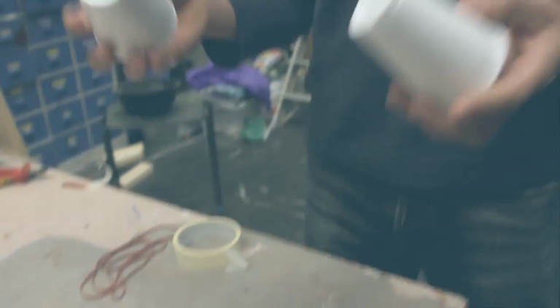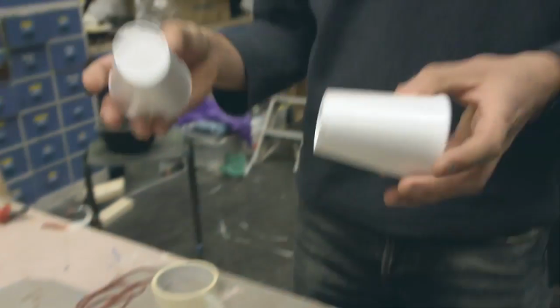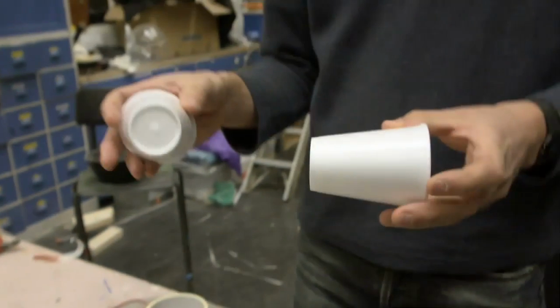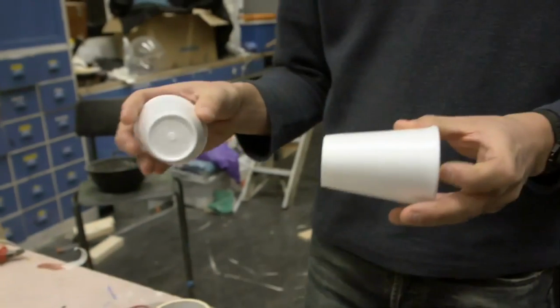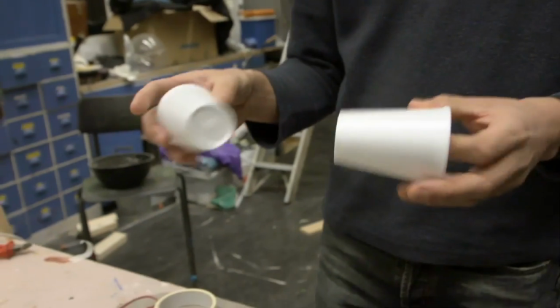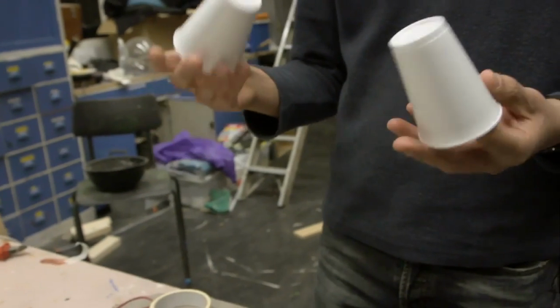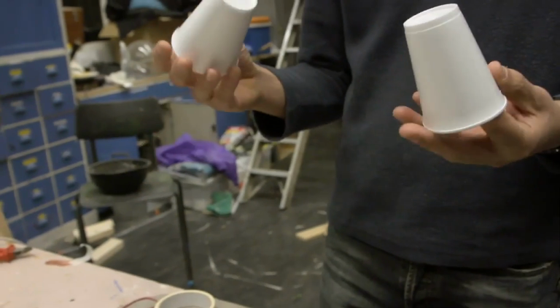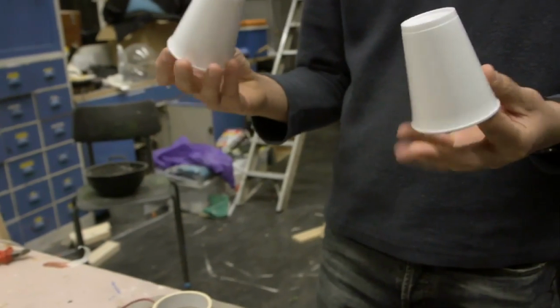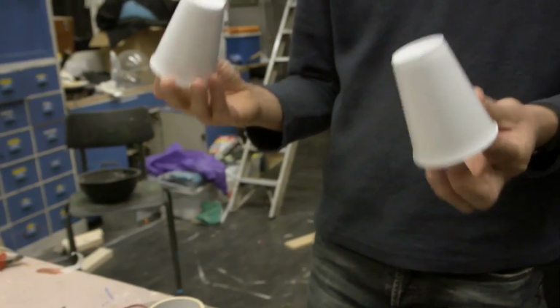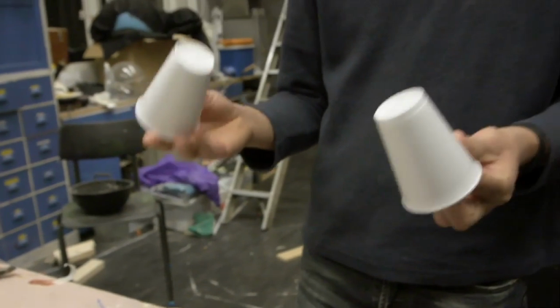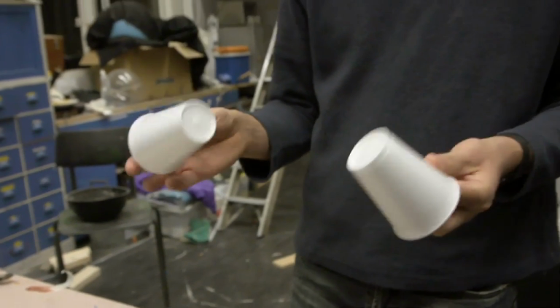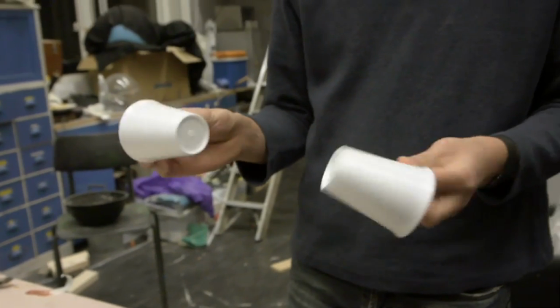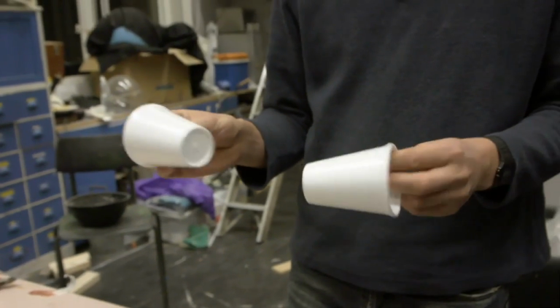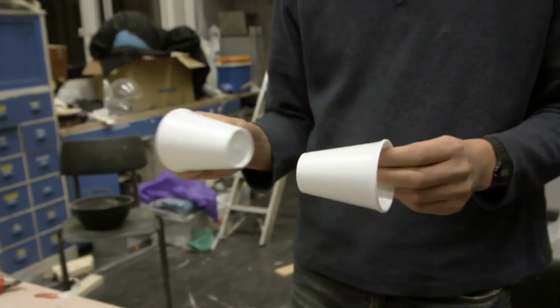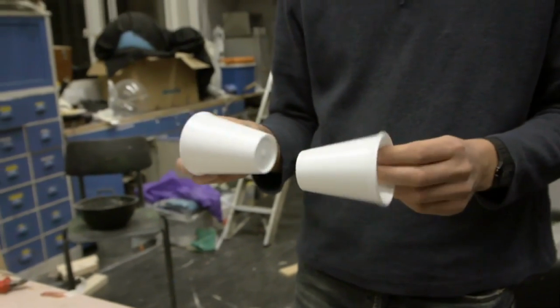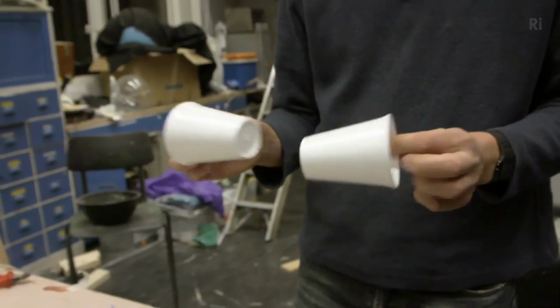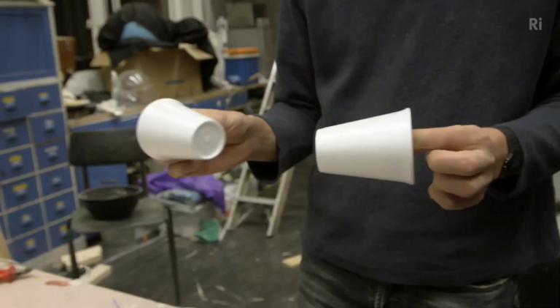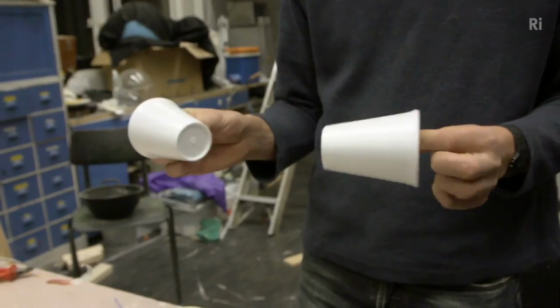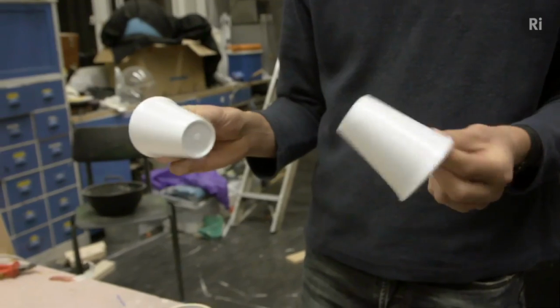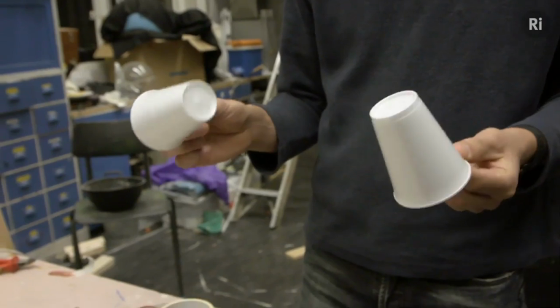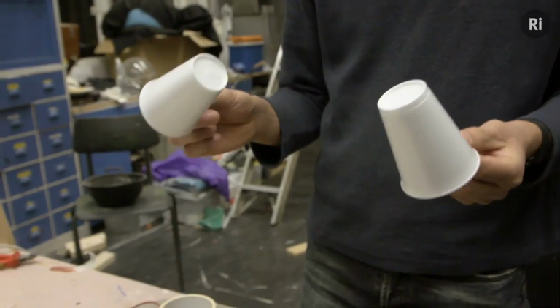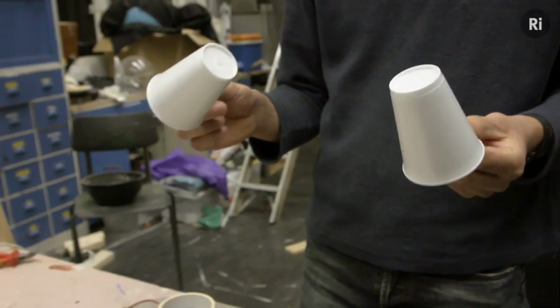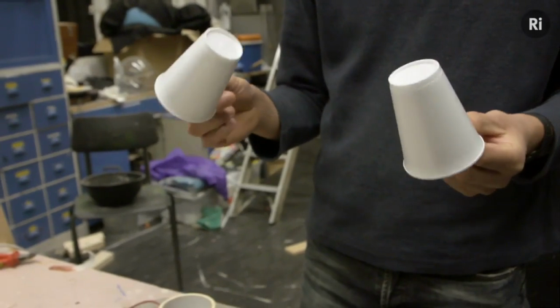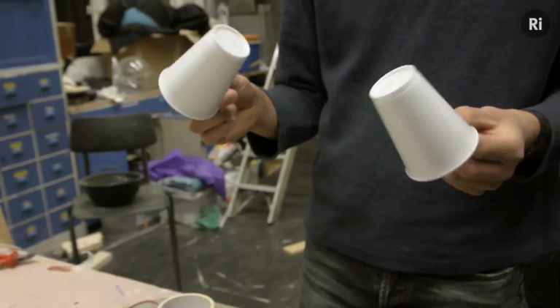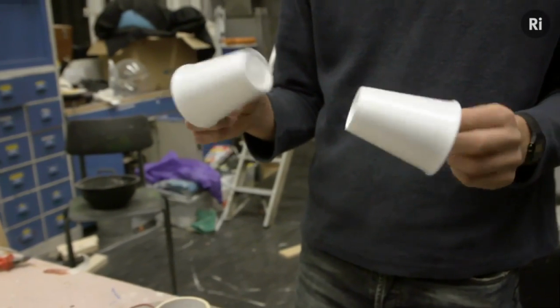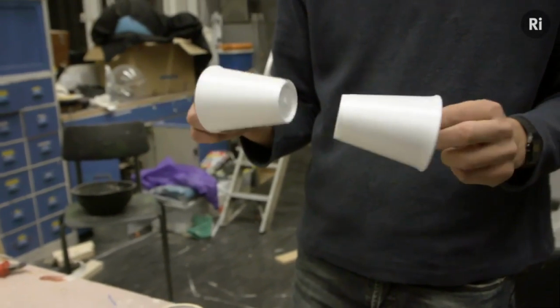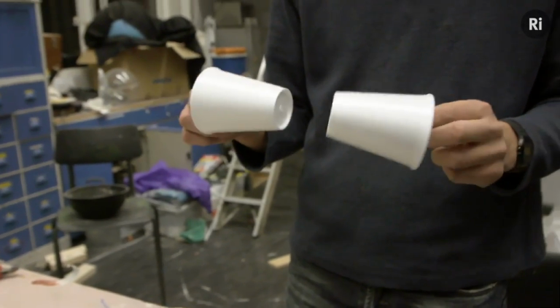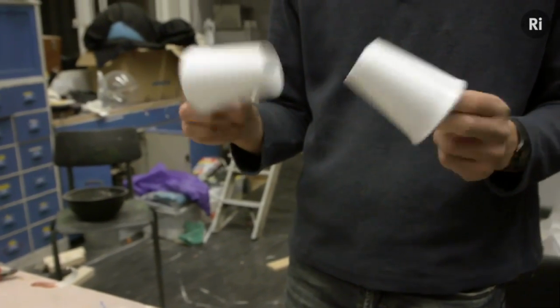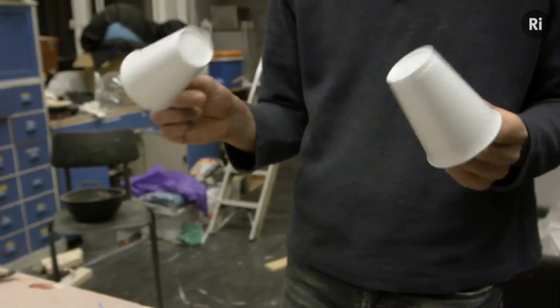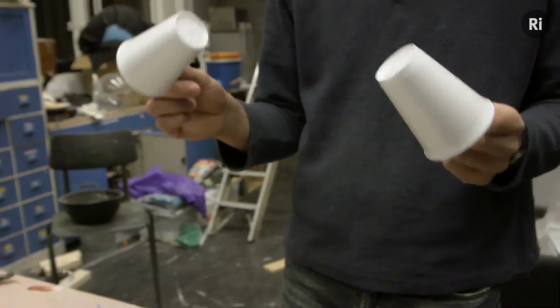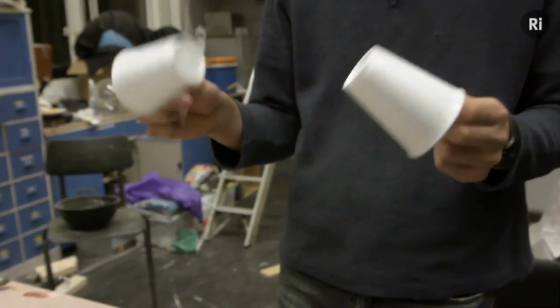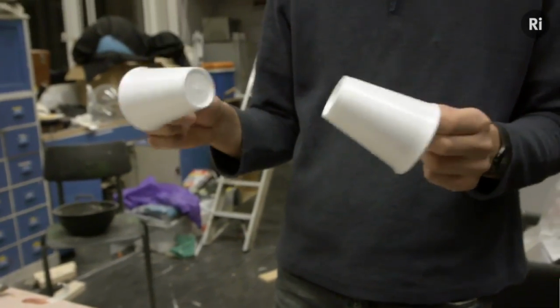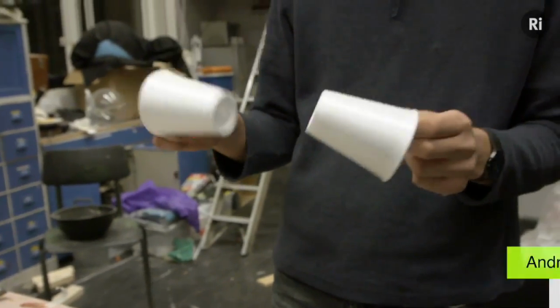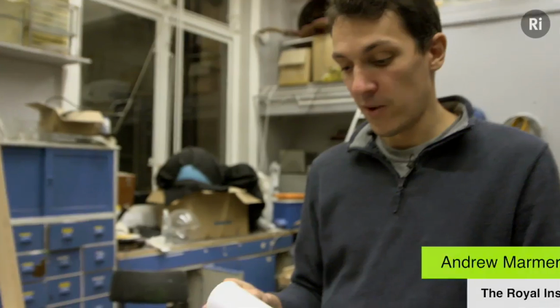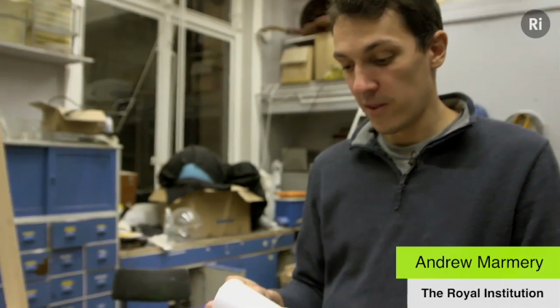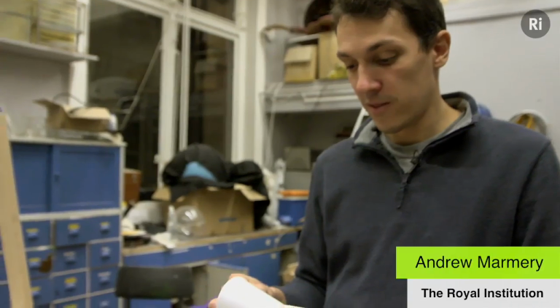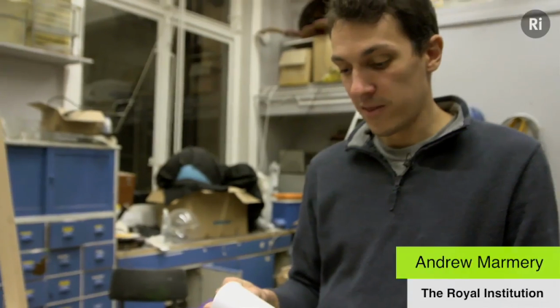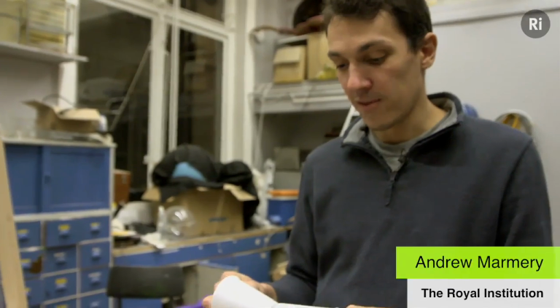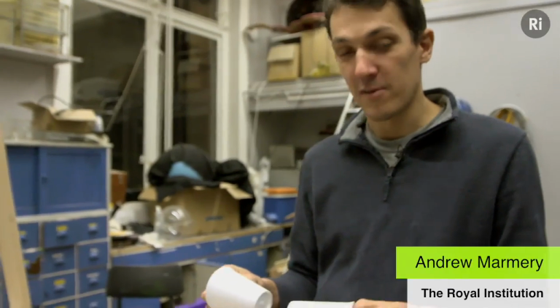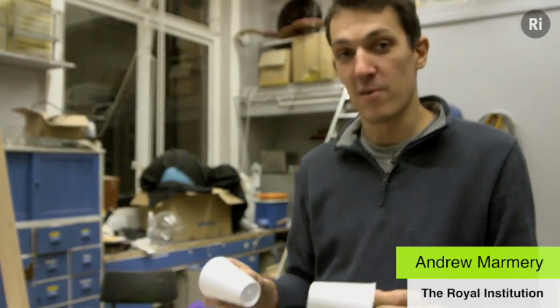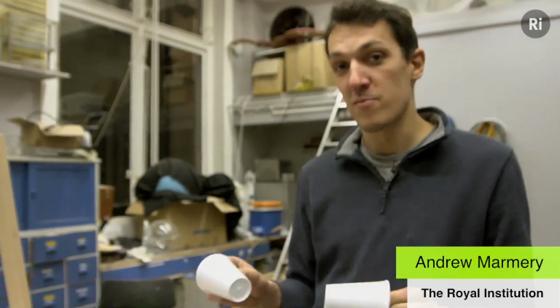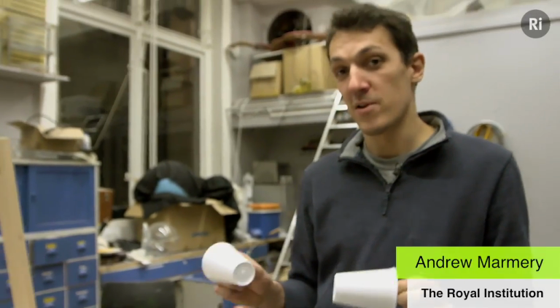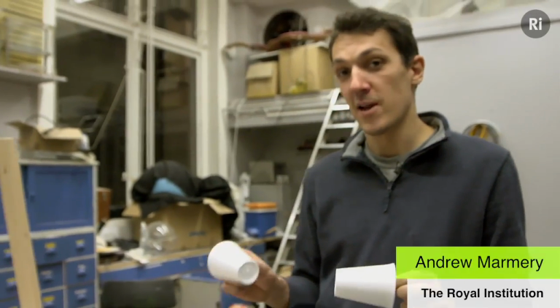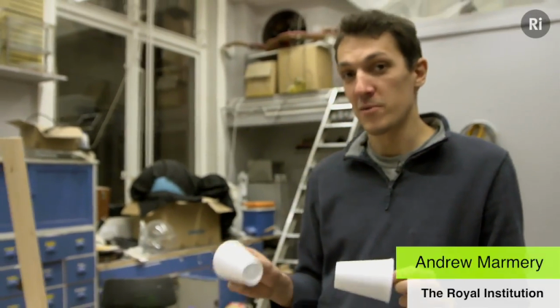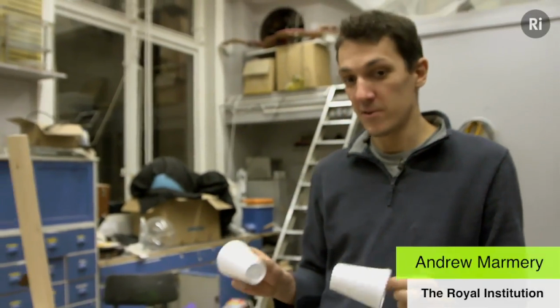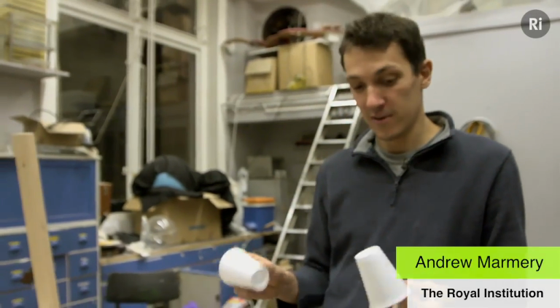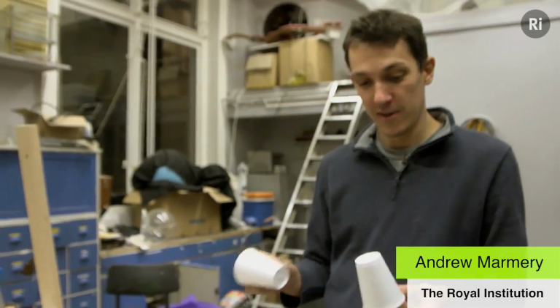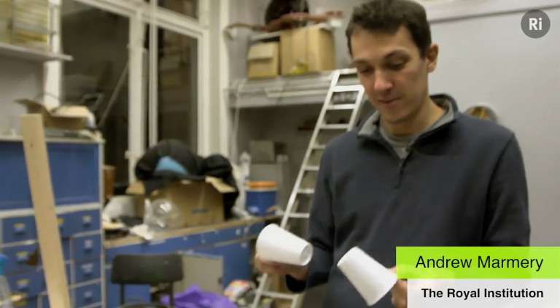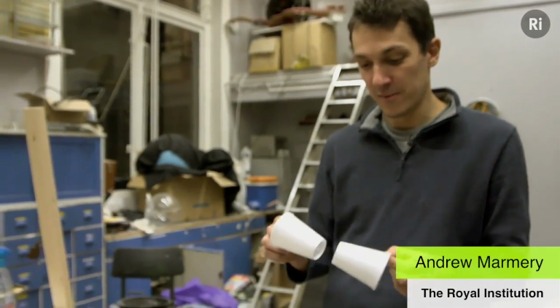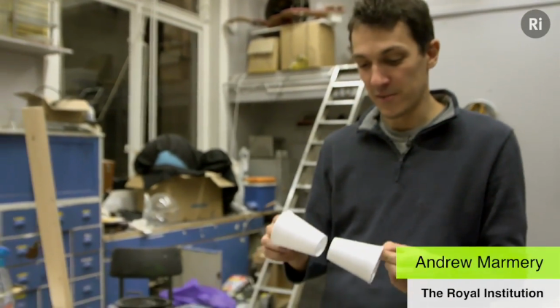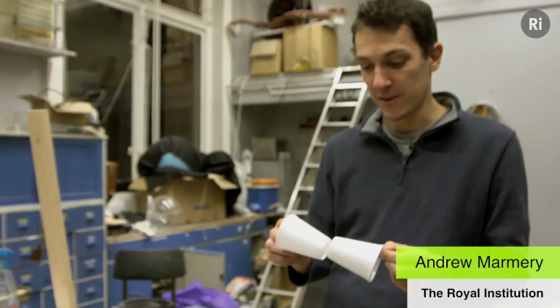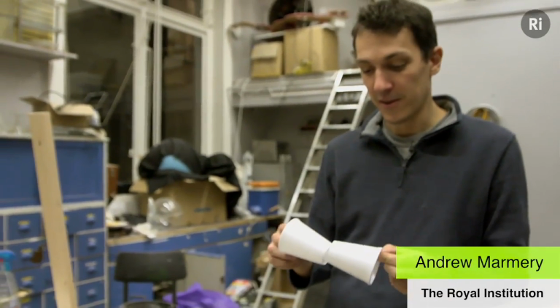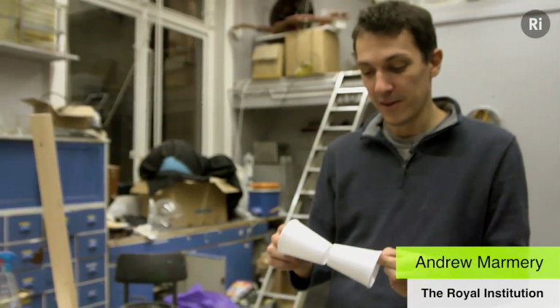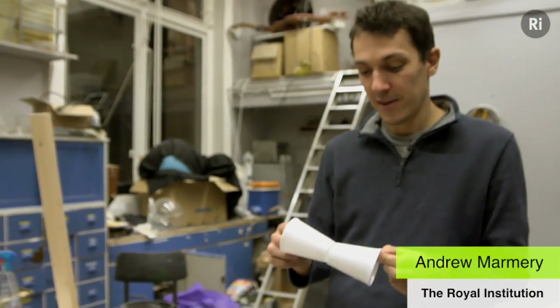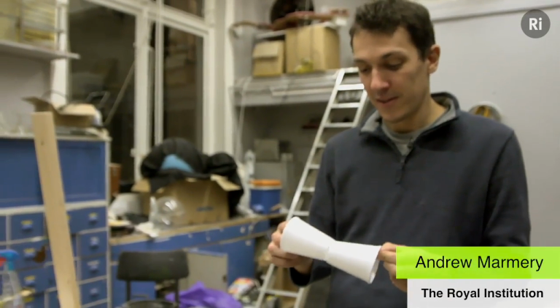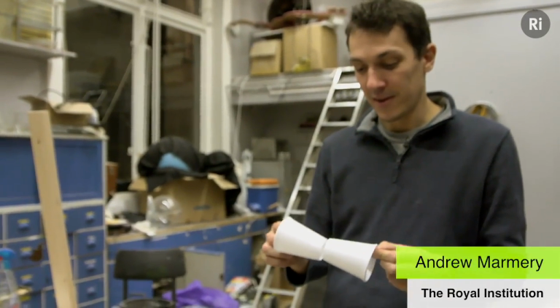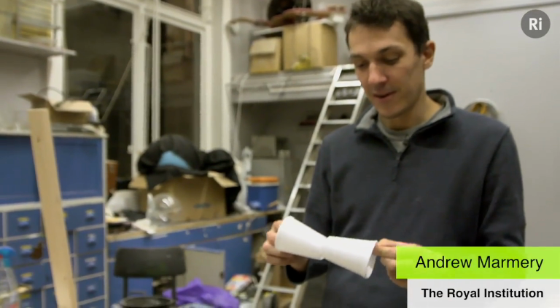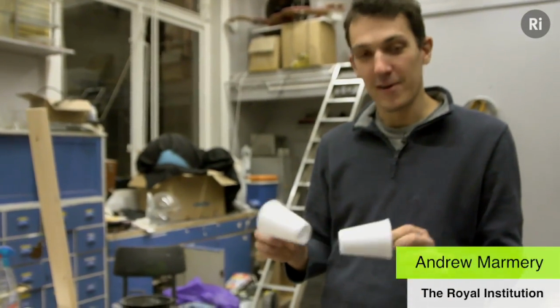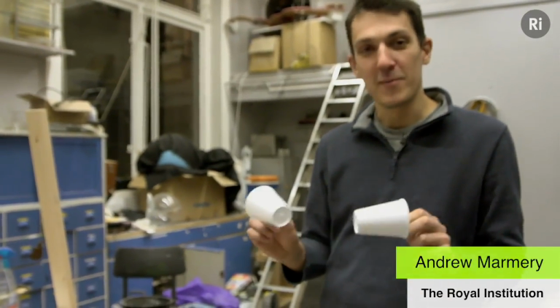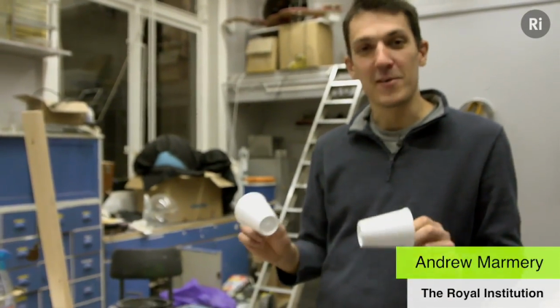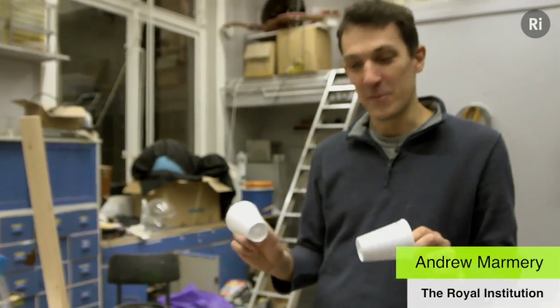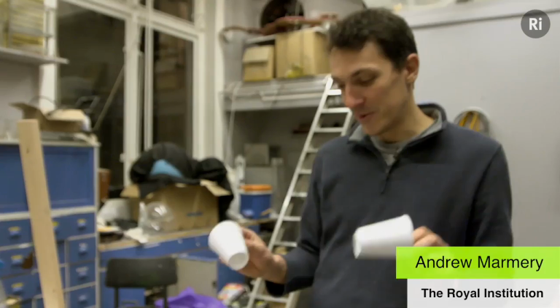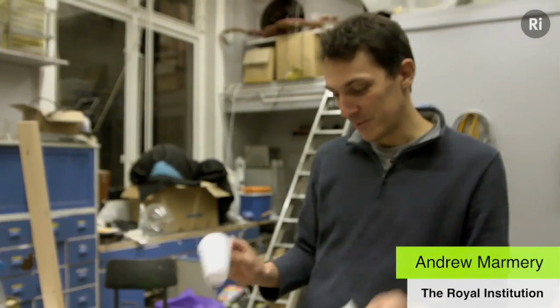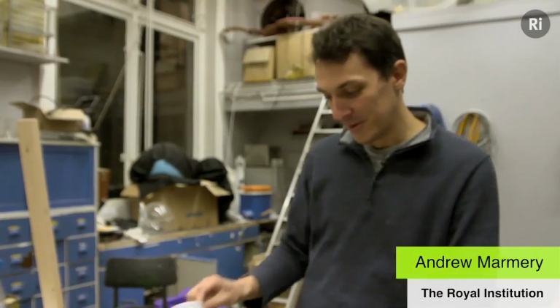Today we're going to be making something which has been called the Bernoulli cups. Whether that's an appropriate name or not is something I won't comment on.